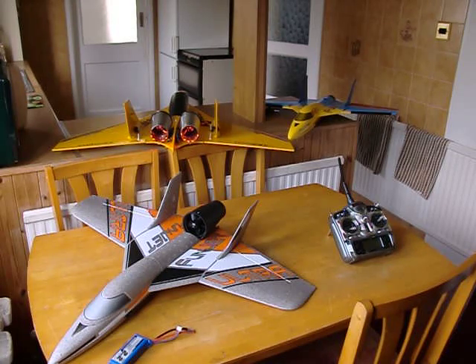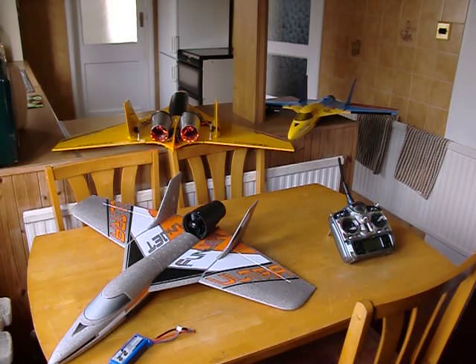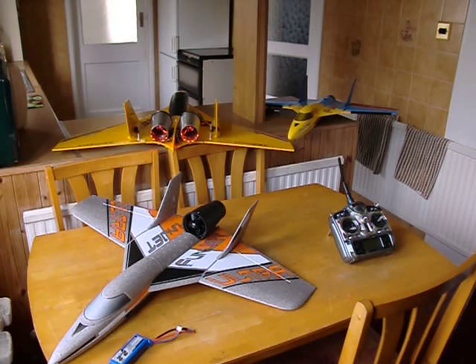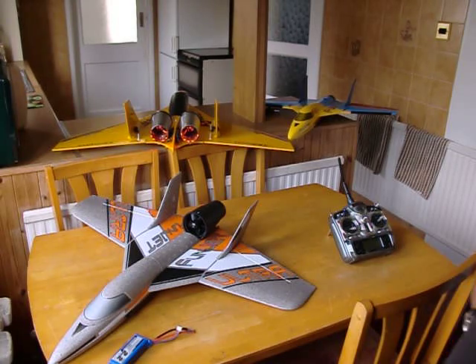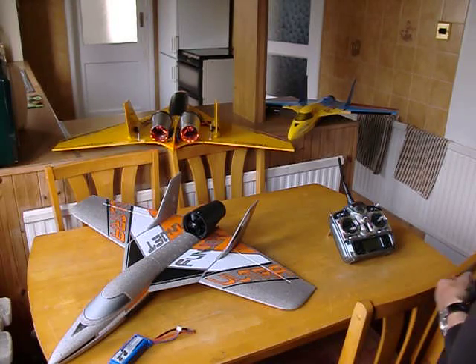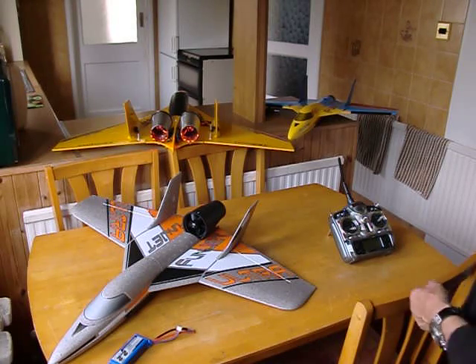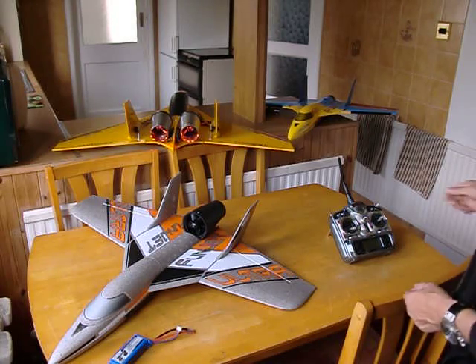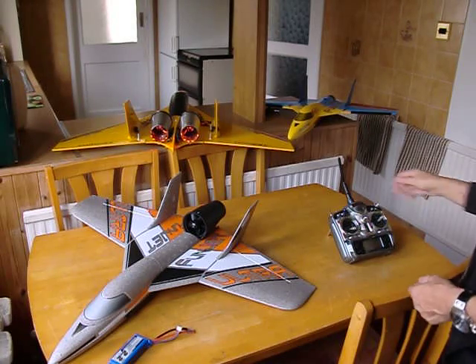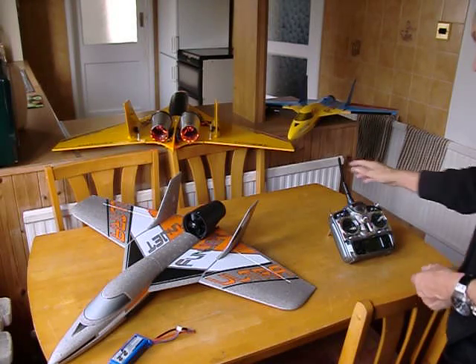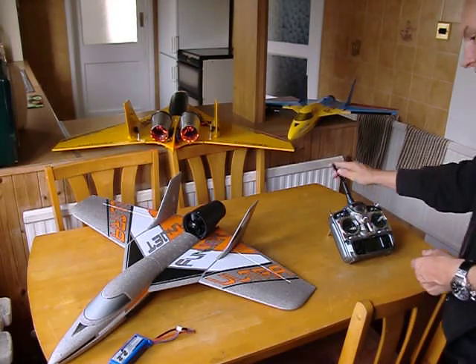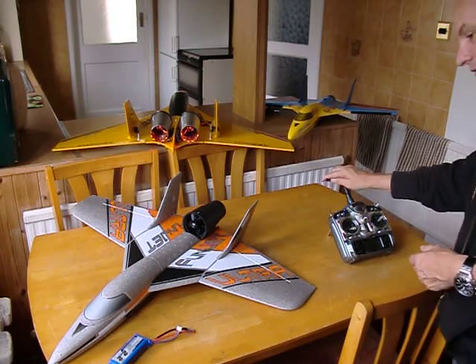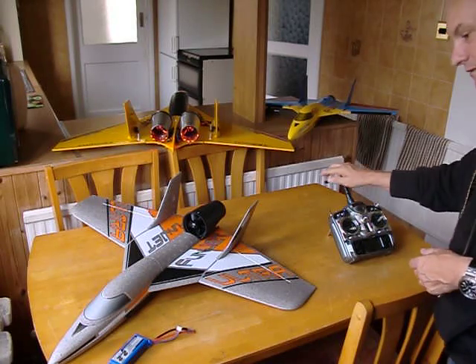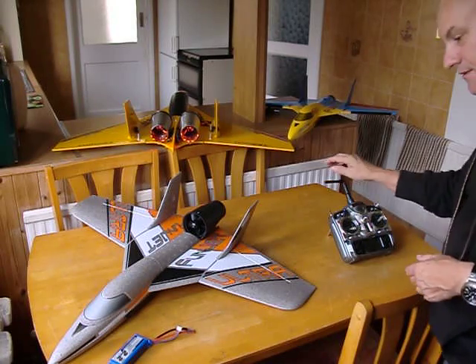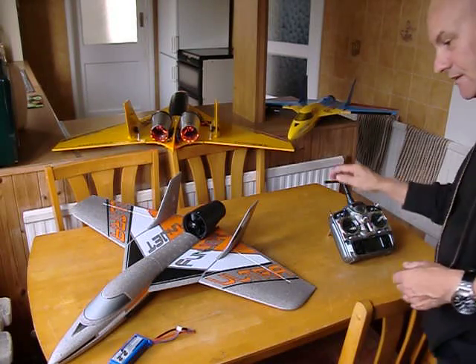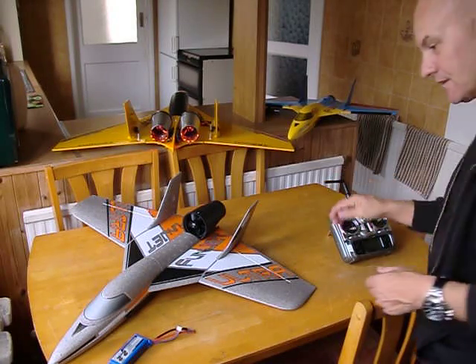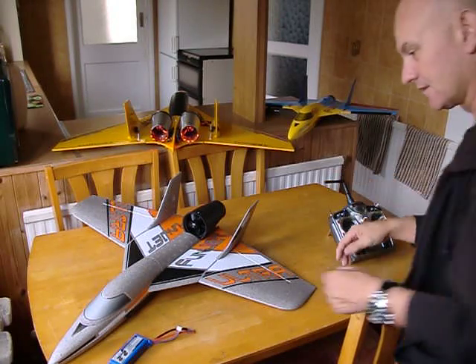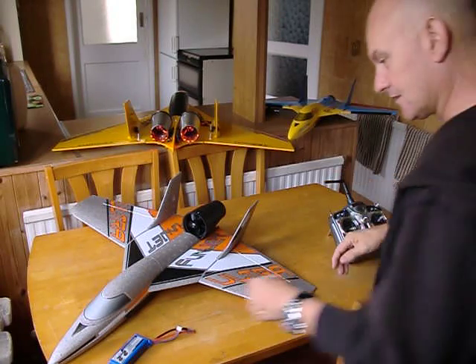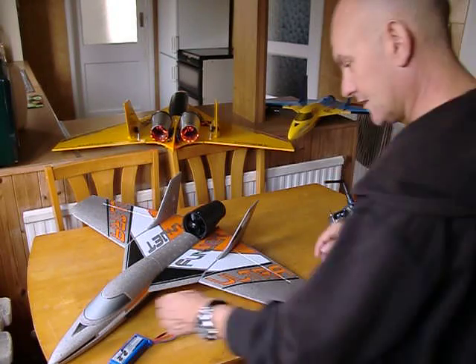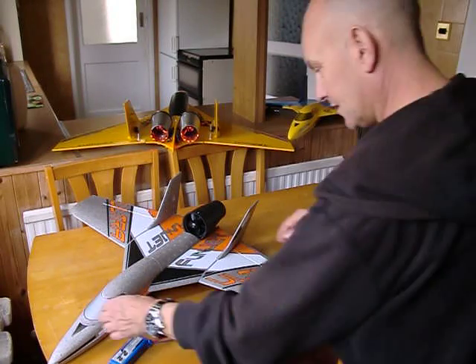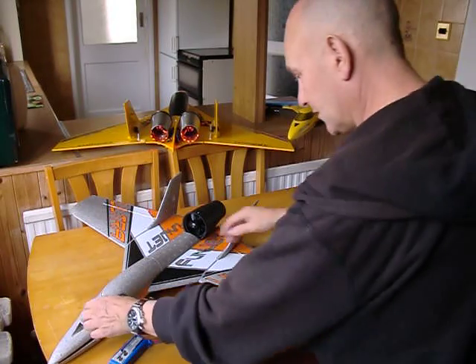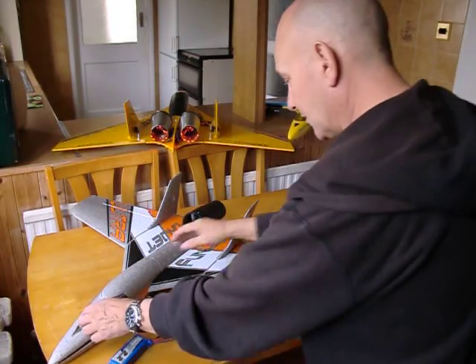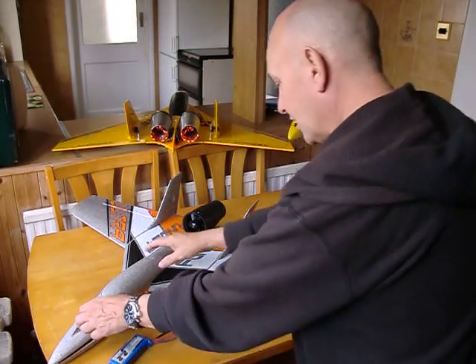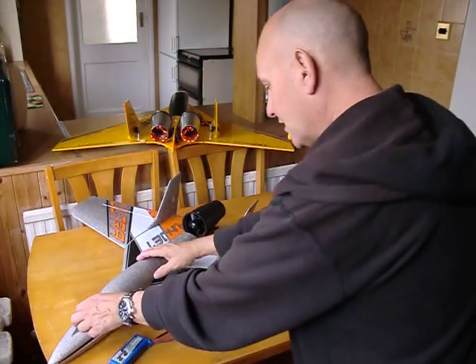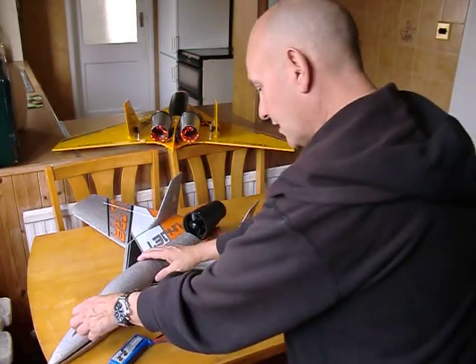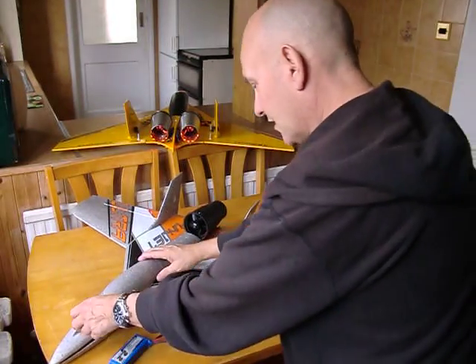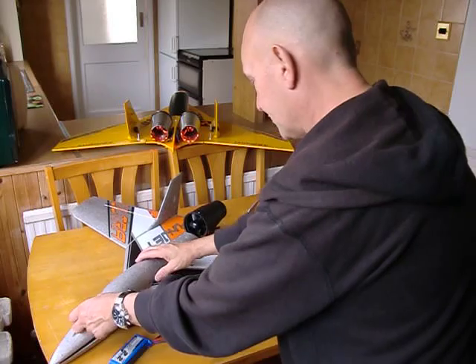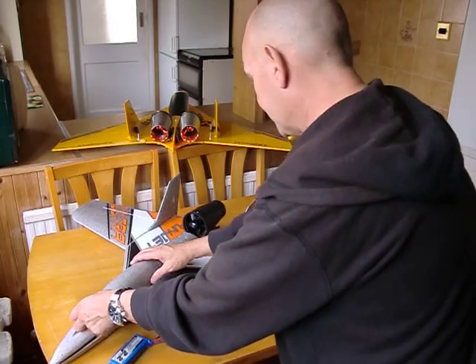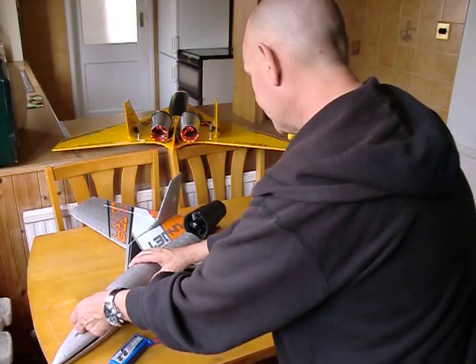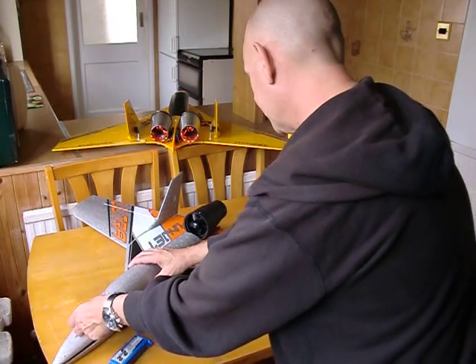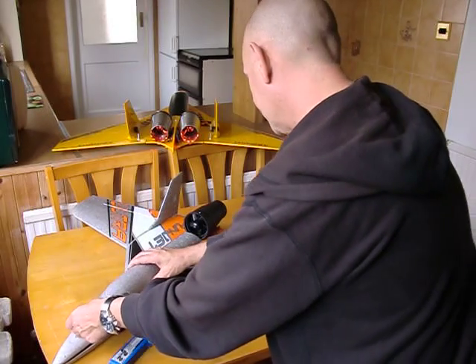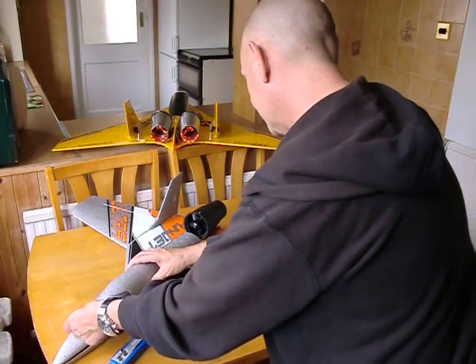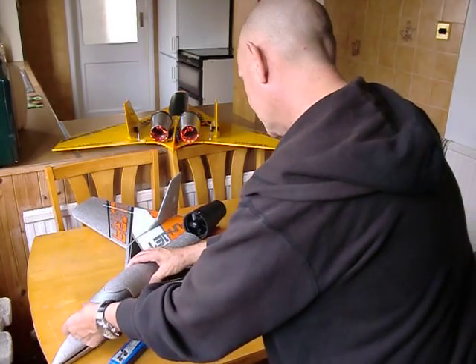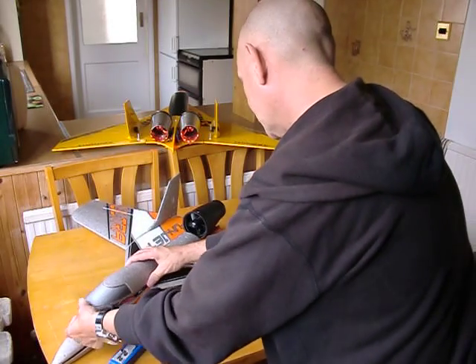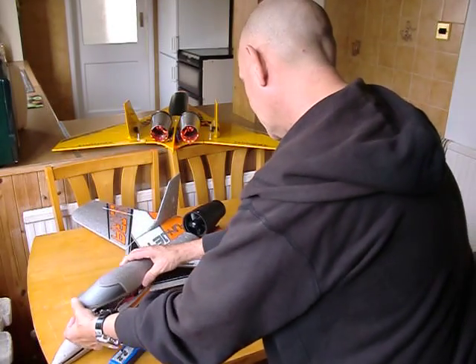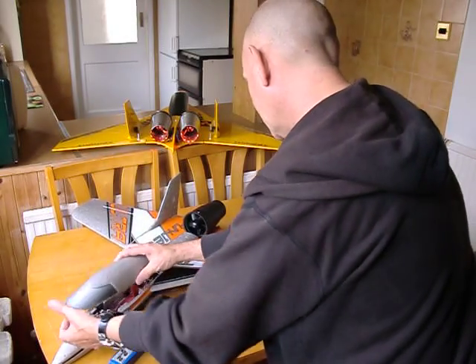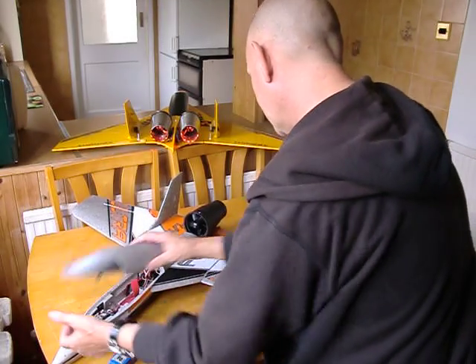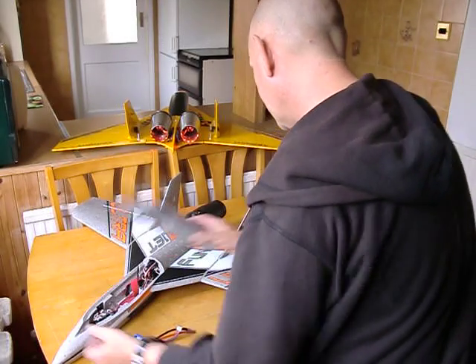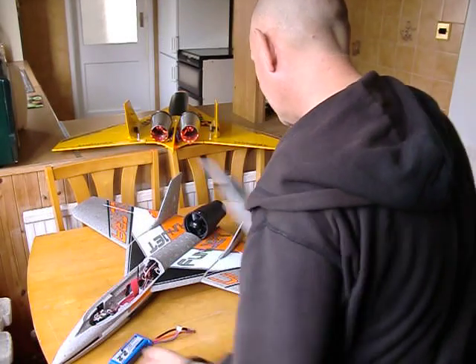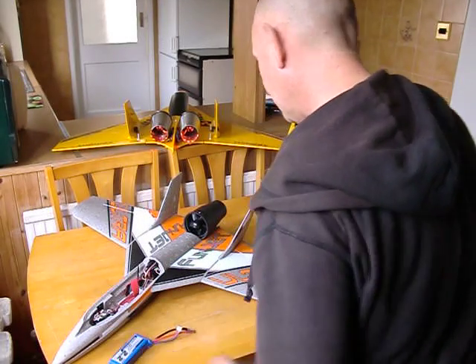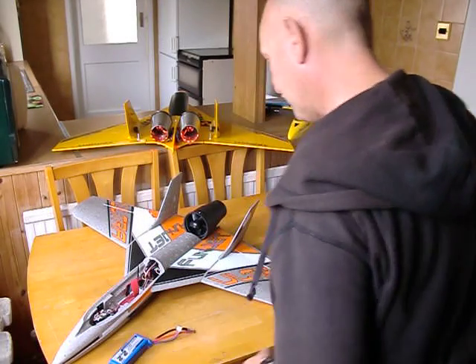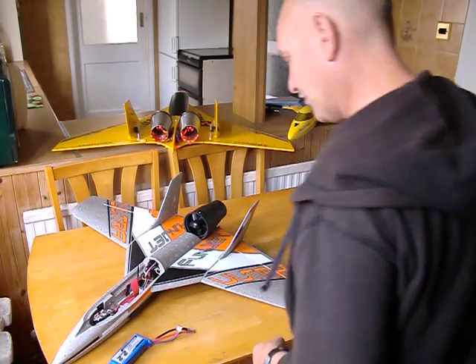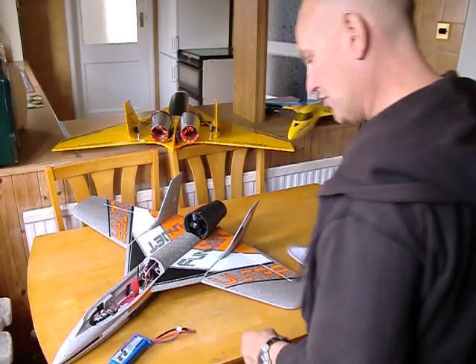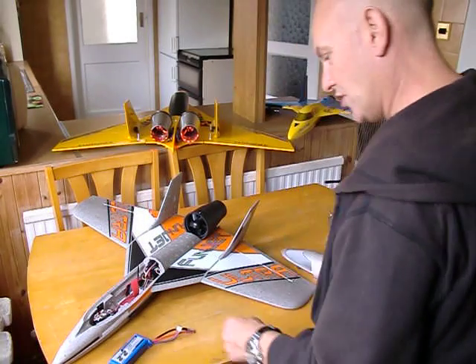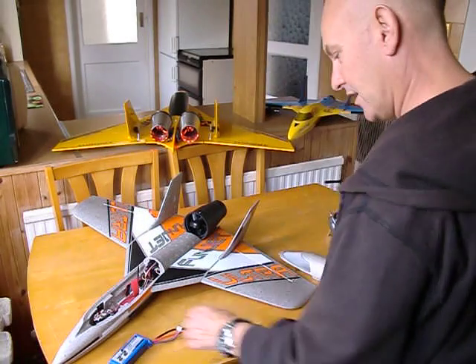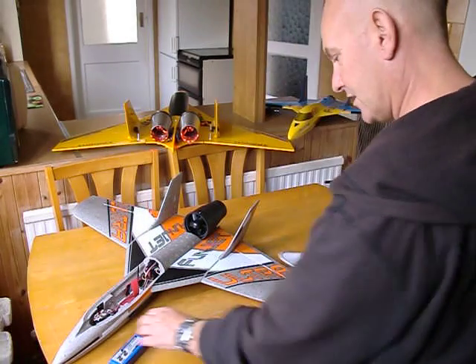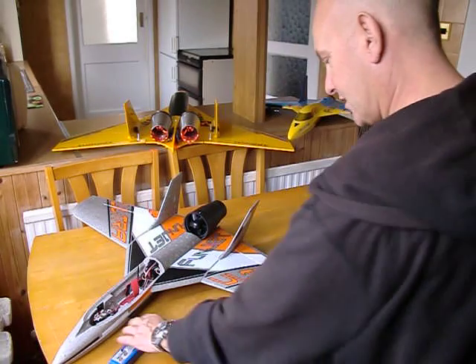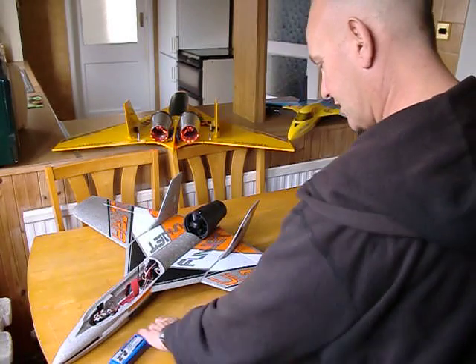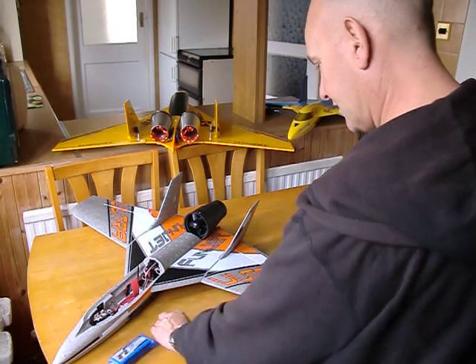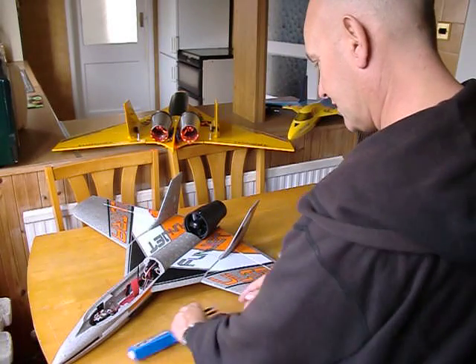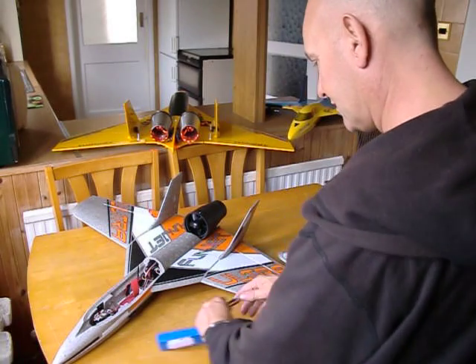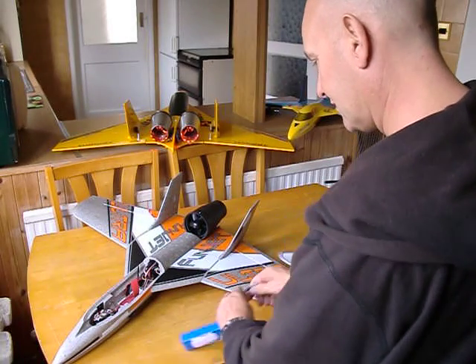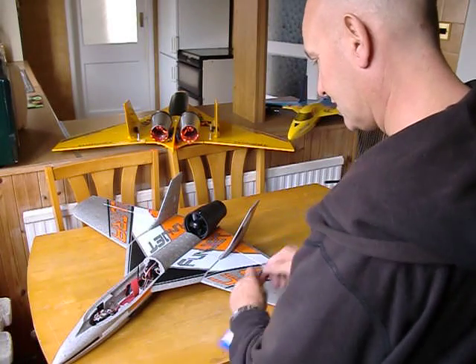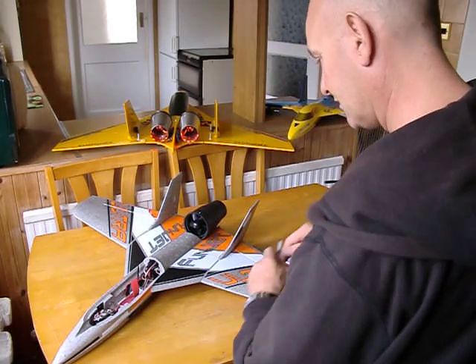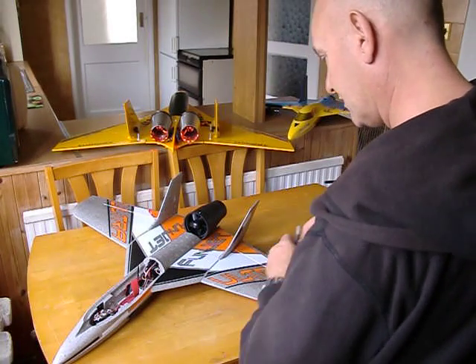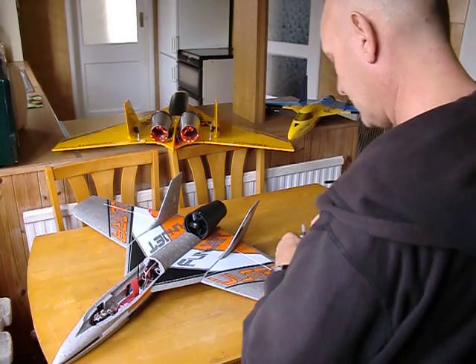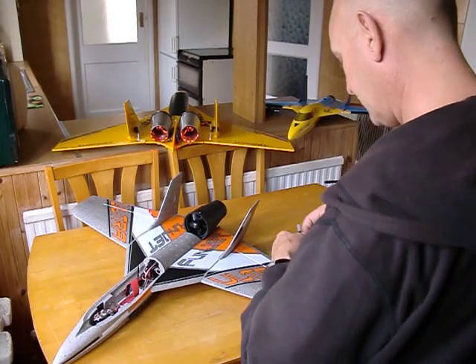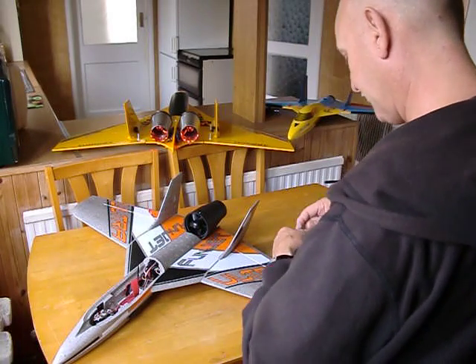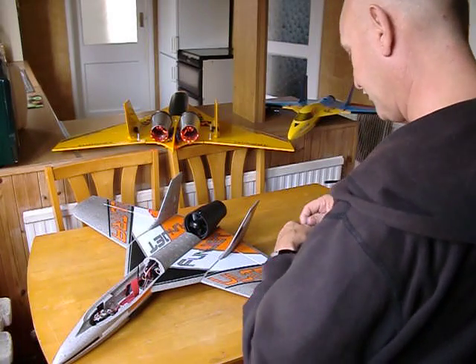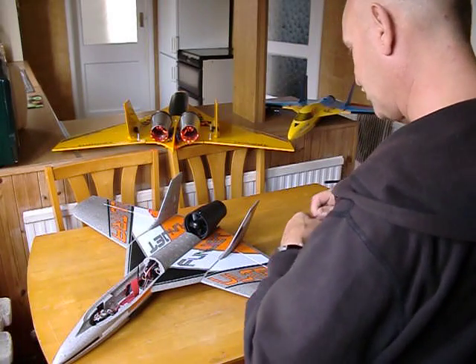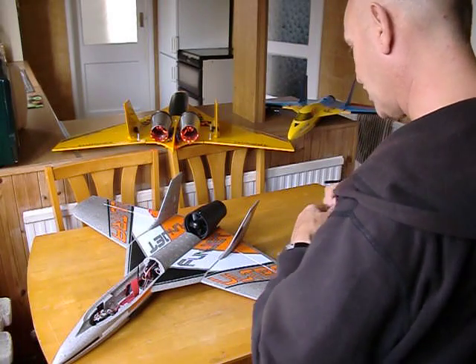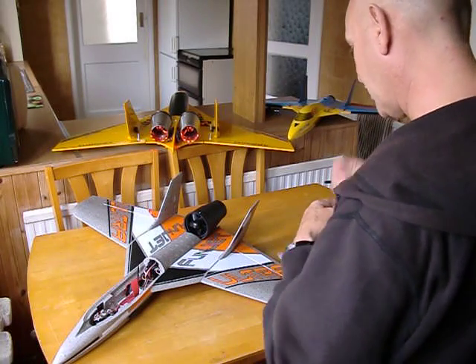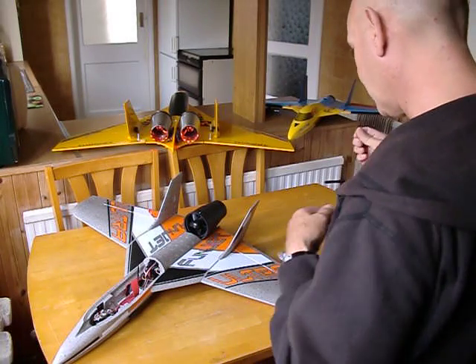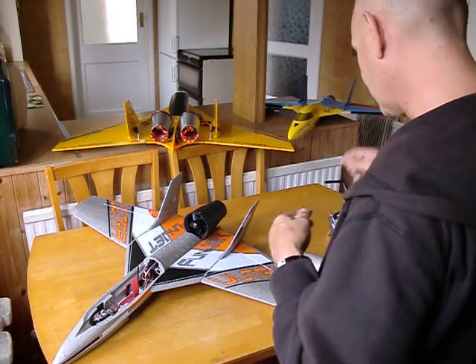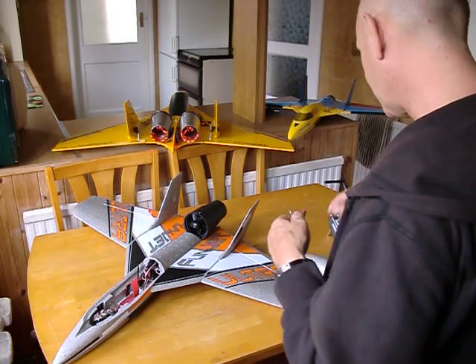Now, here we go. New FunJet. FunJet Ultra.